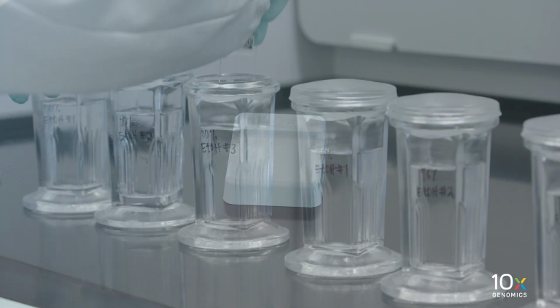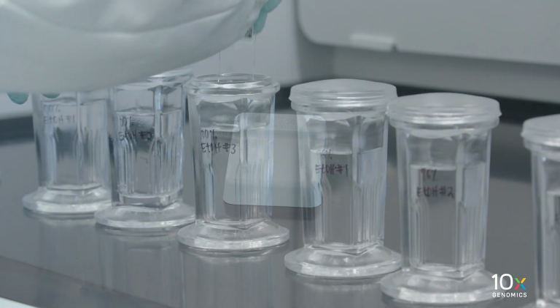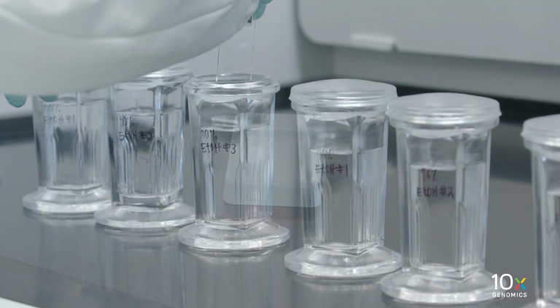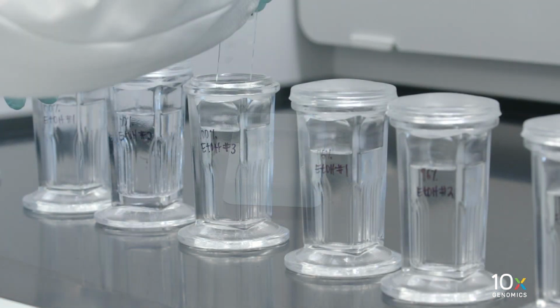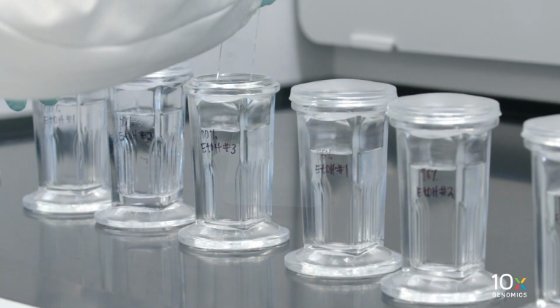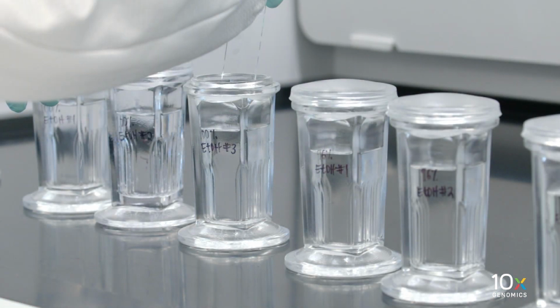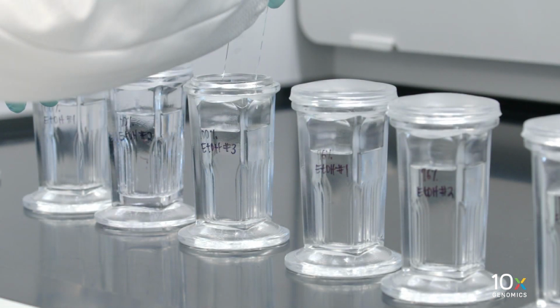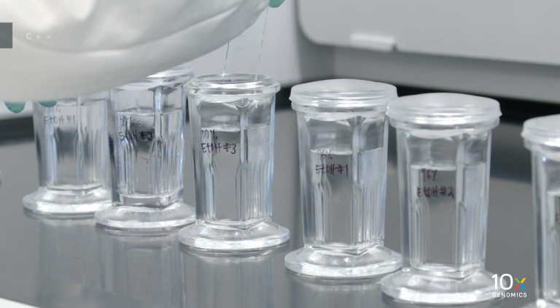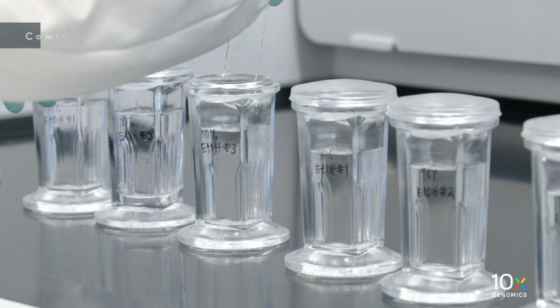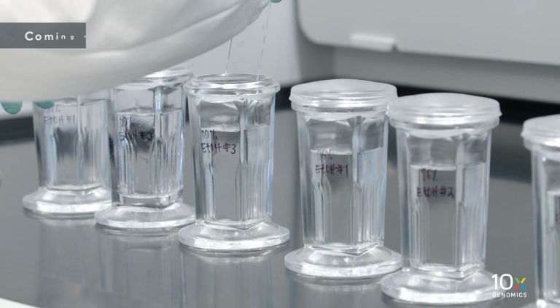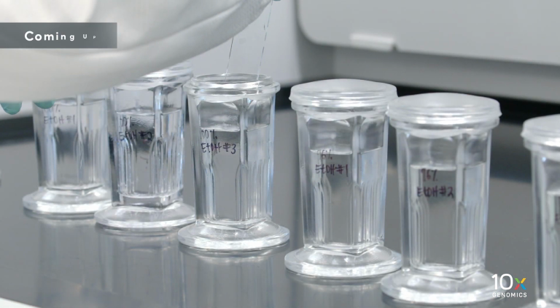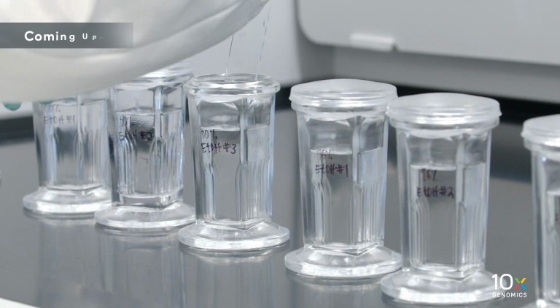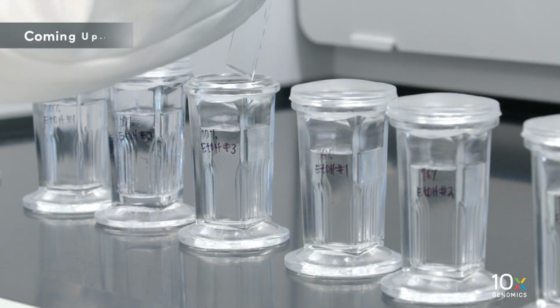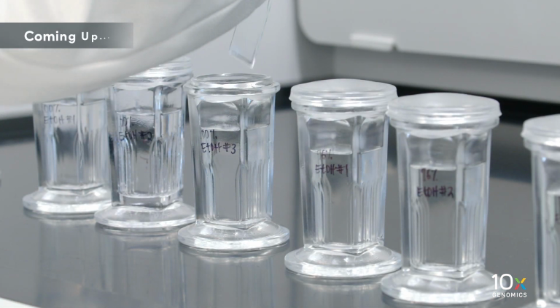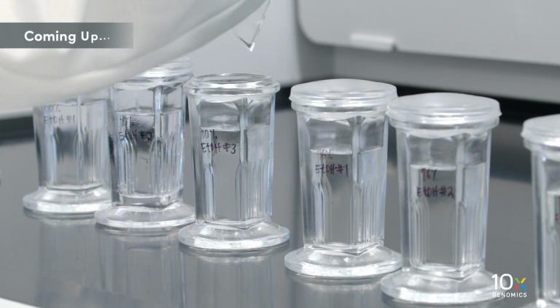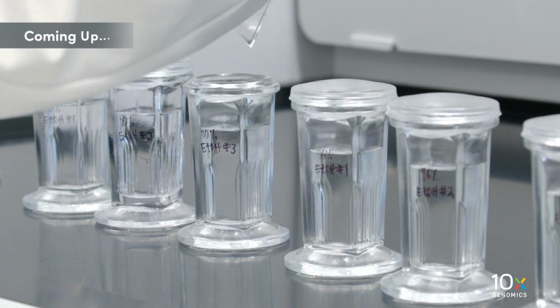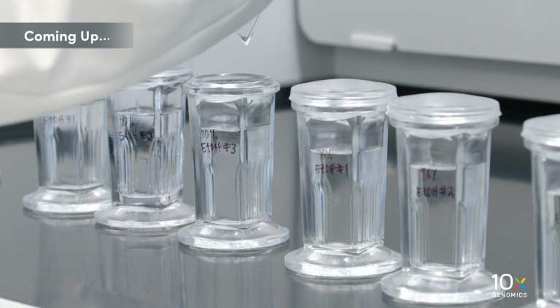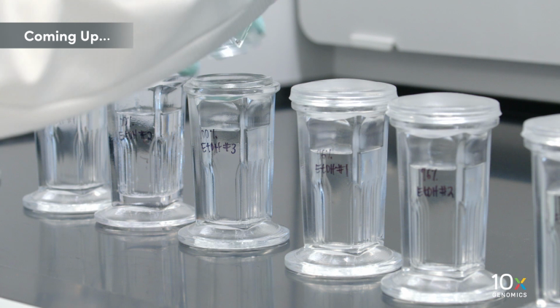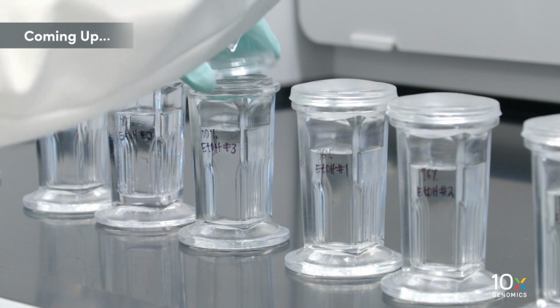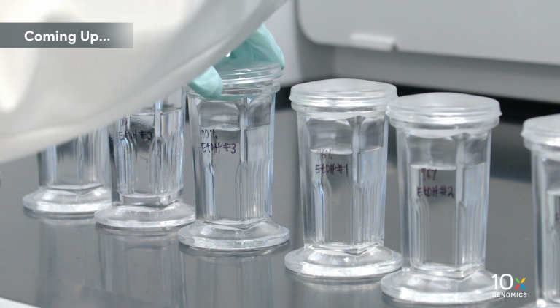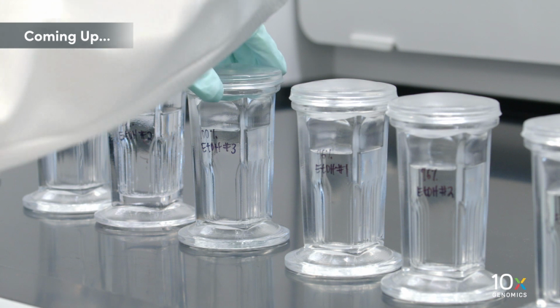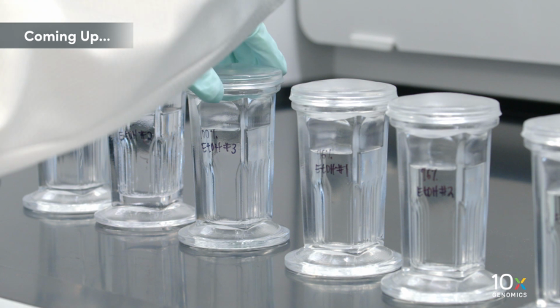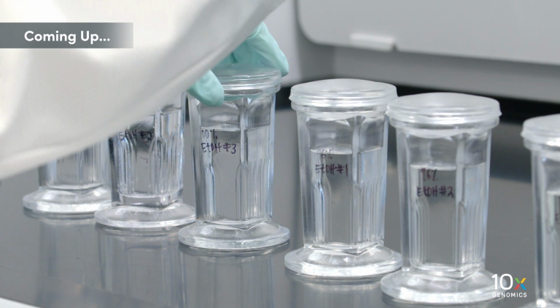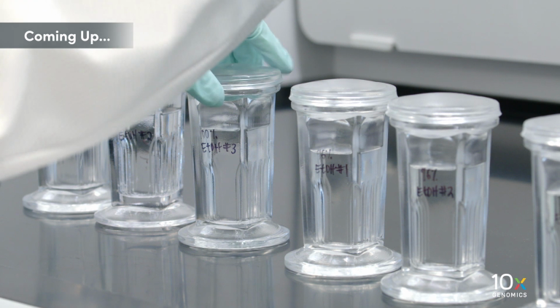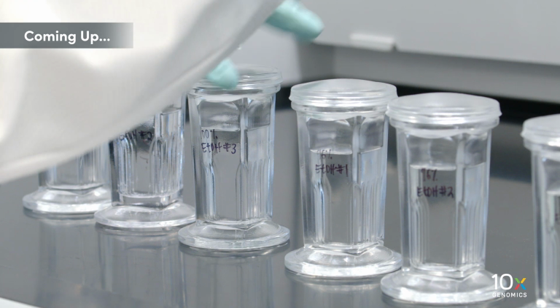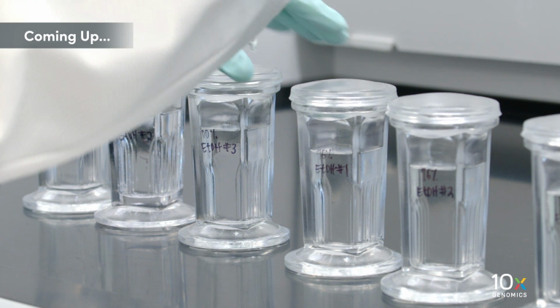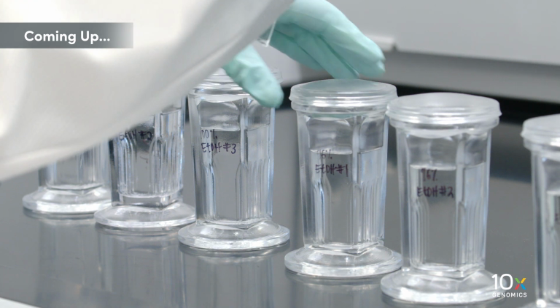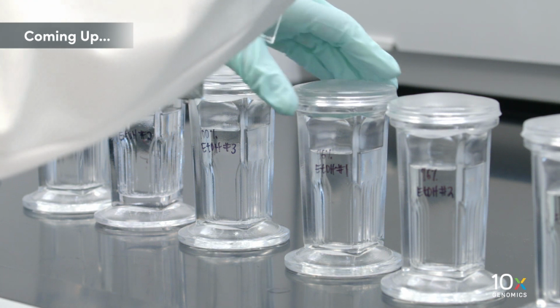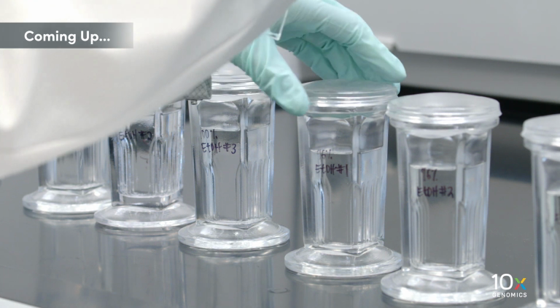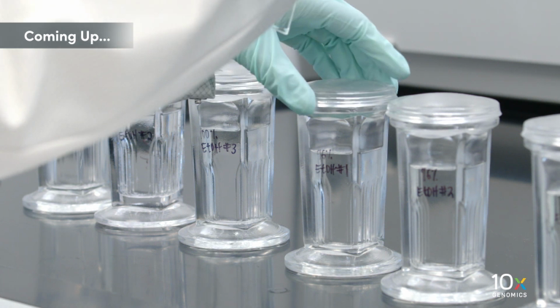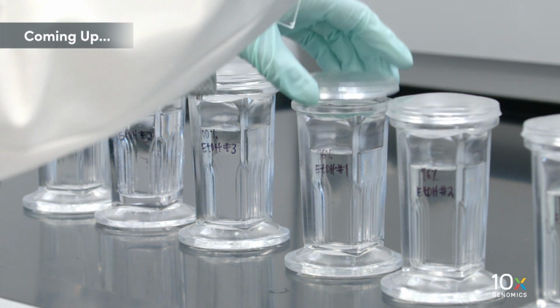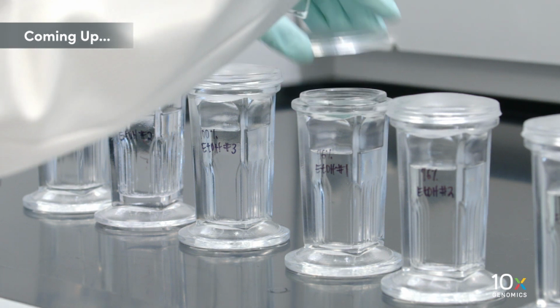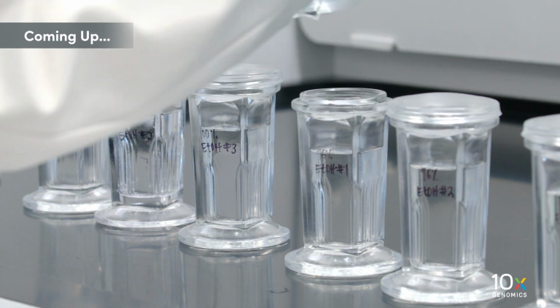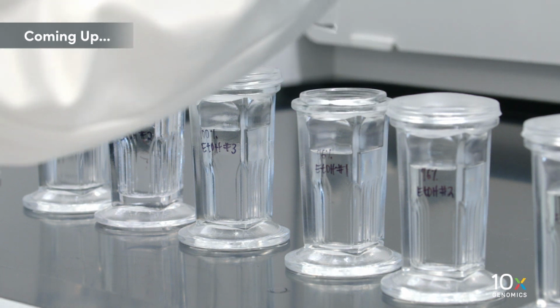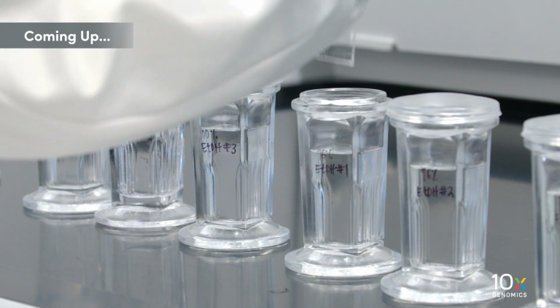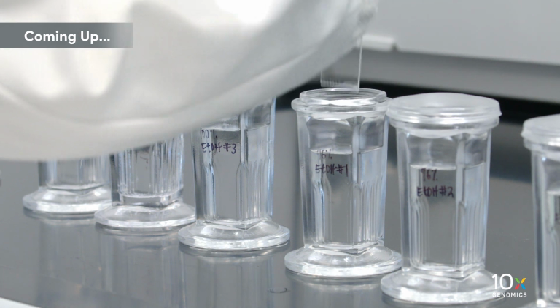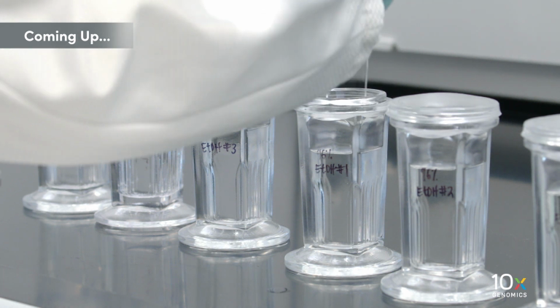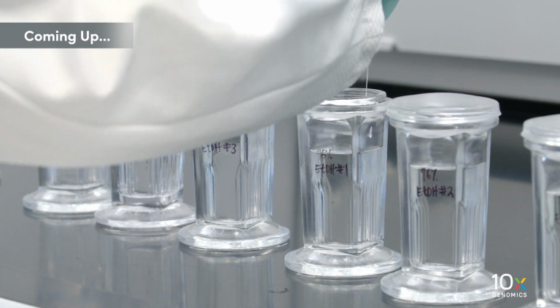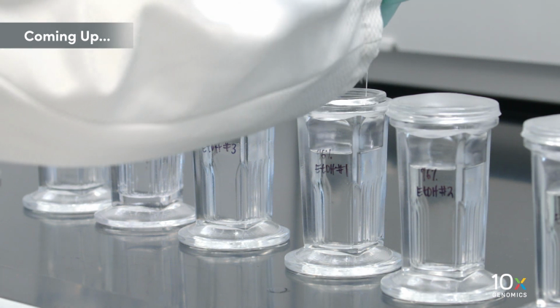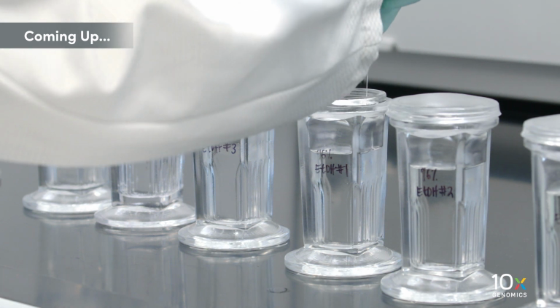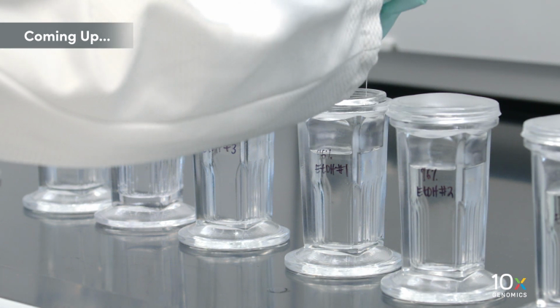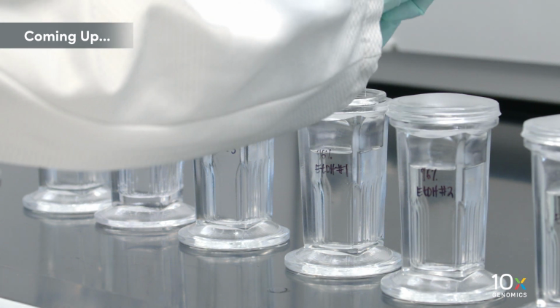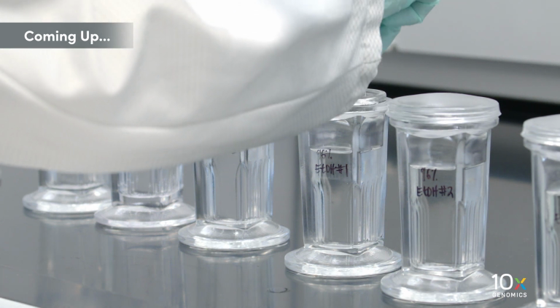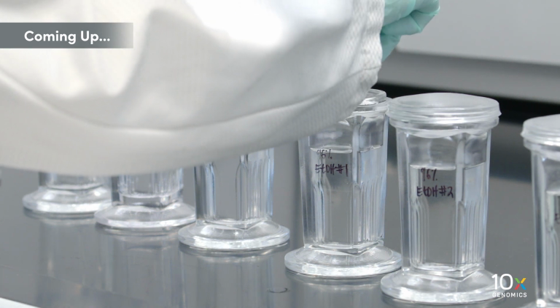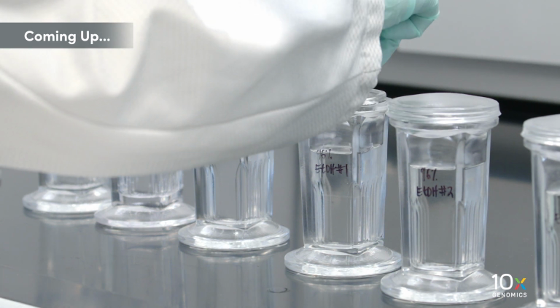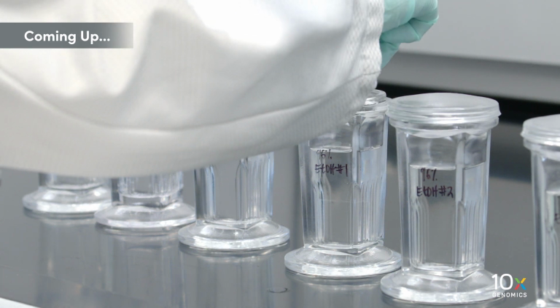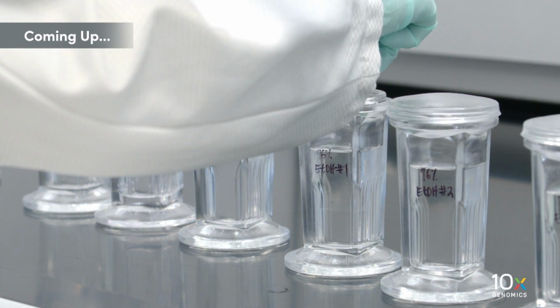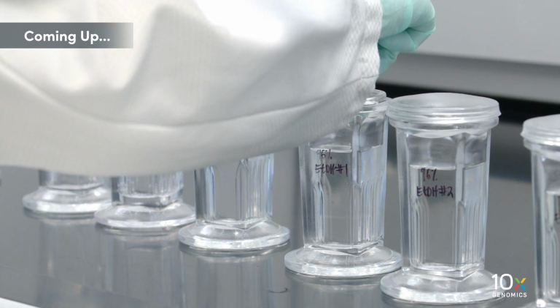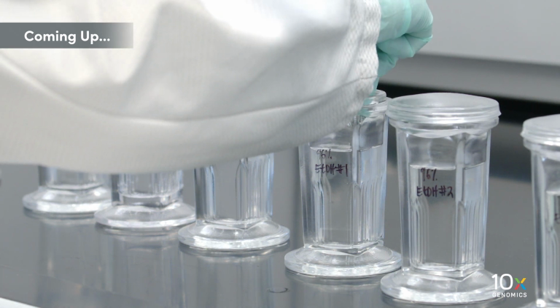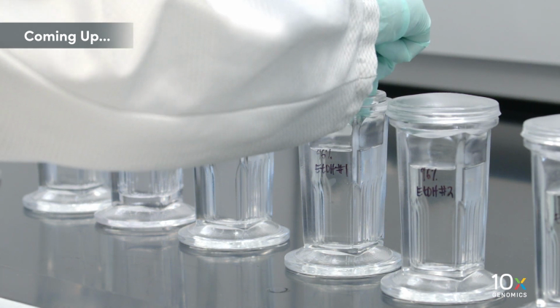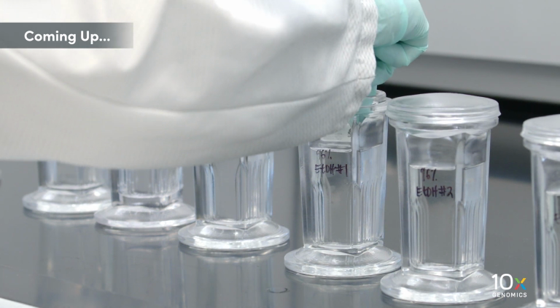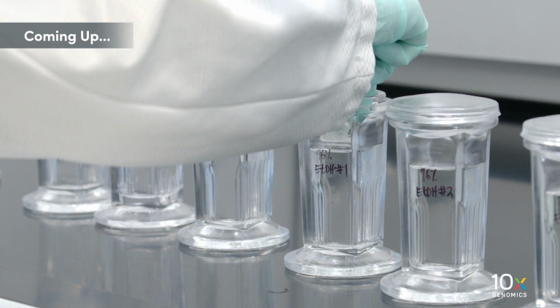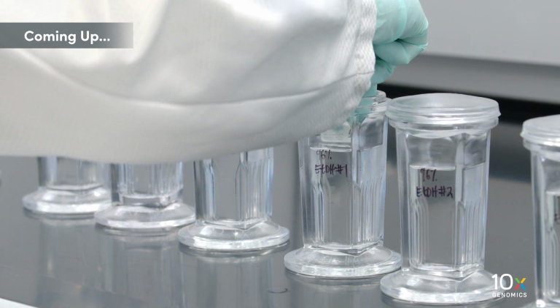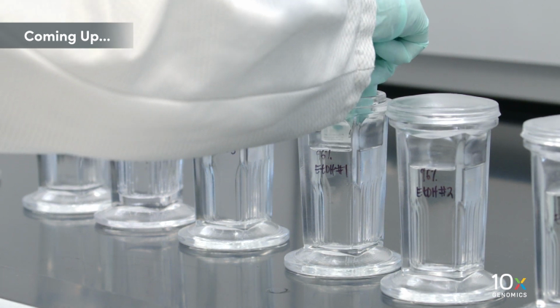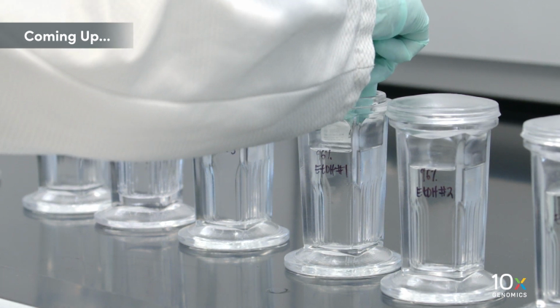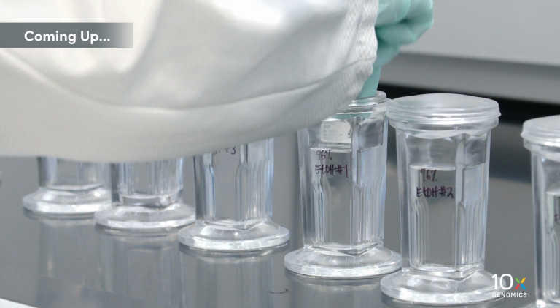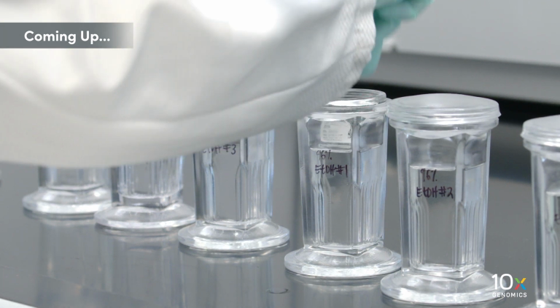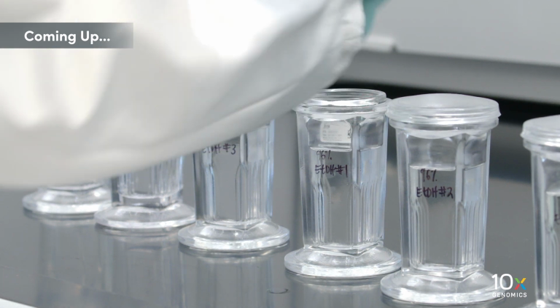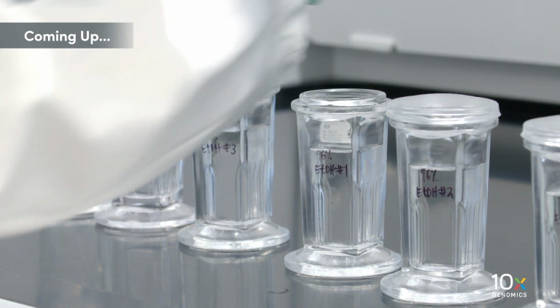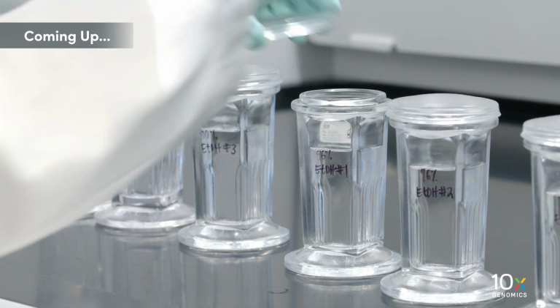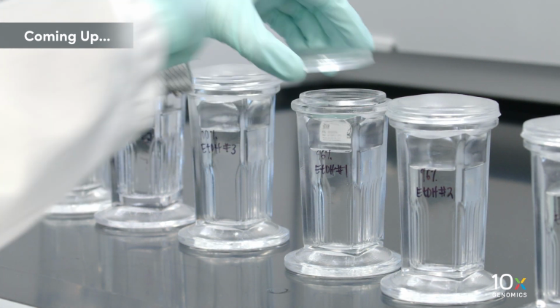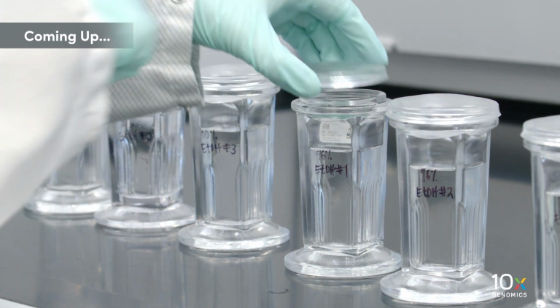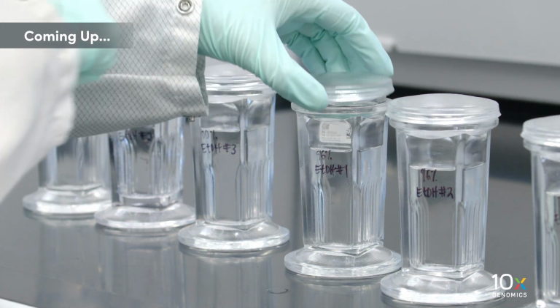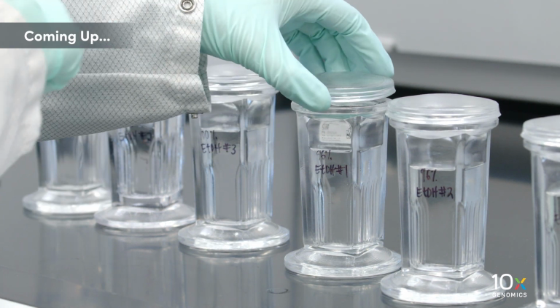The Visium Spatial Gene Expression for FFPE kits are ready. Next, we will deparaffinize the tissue.